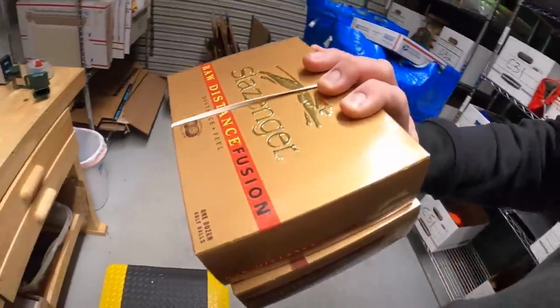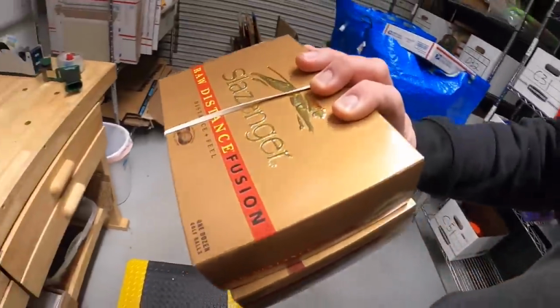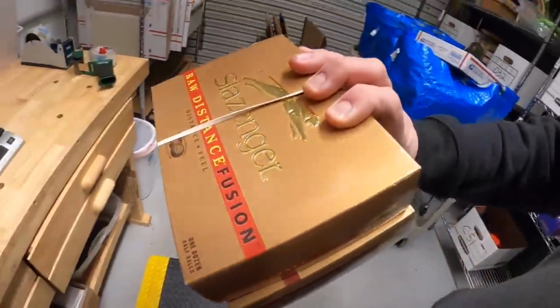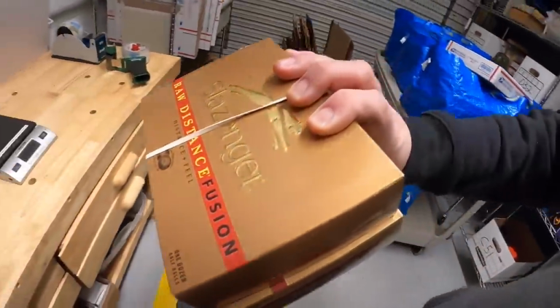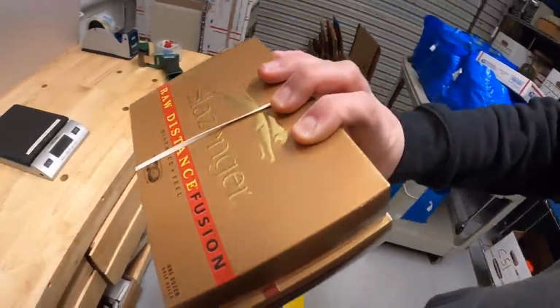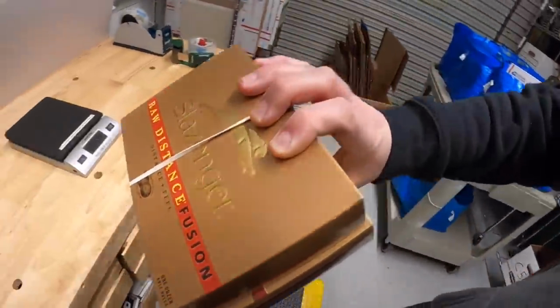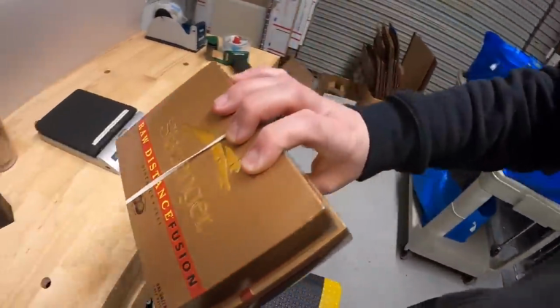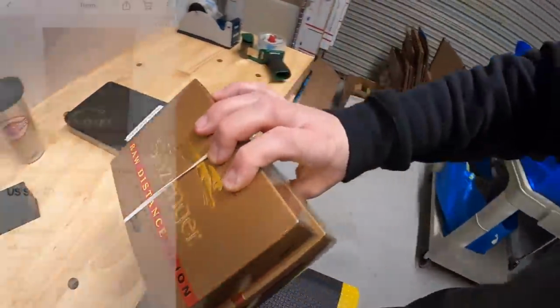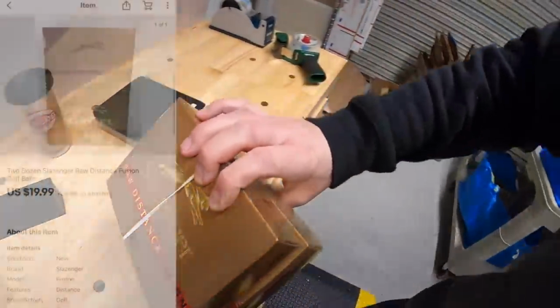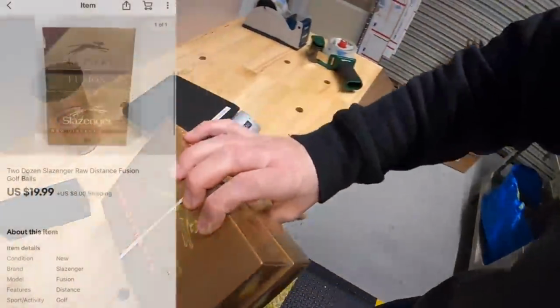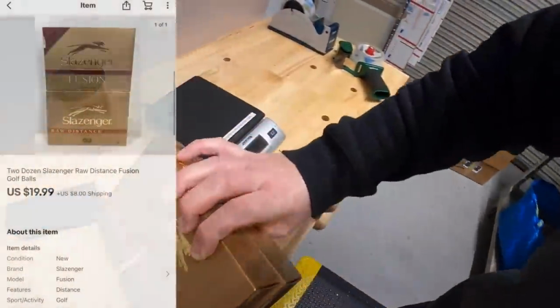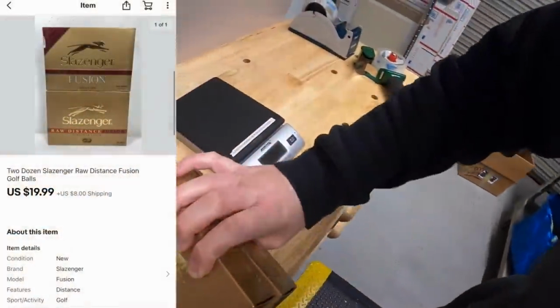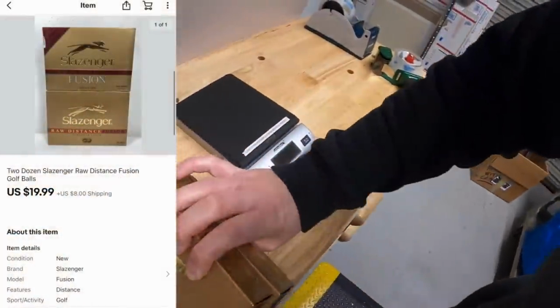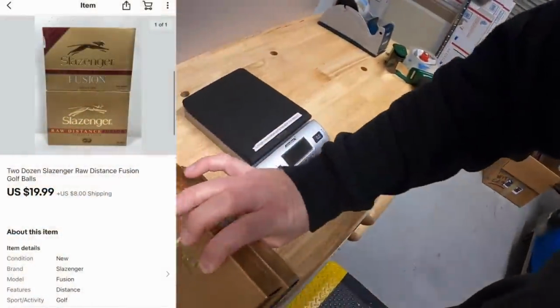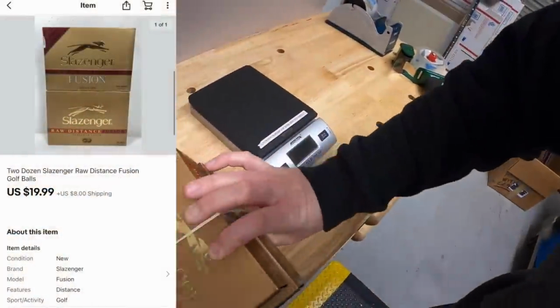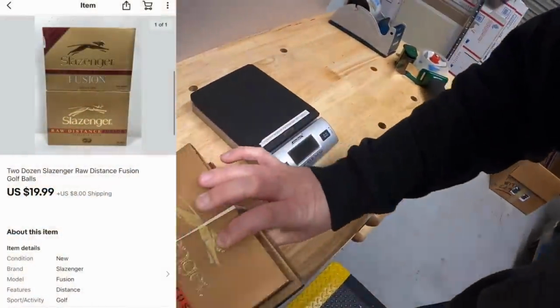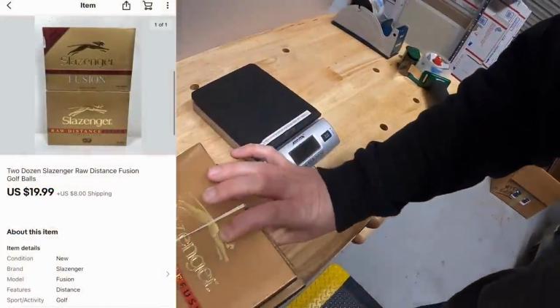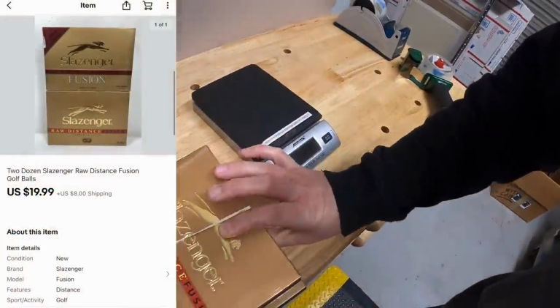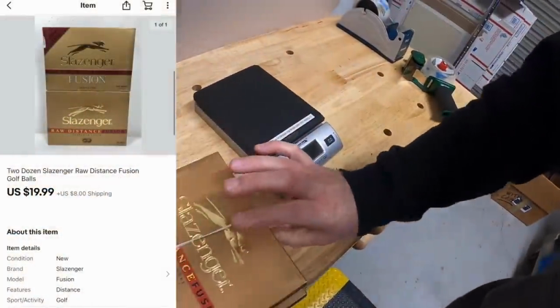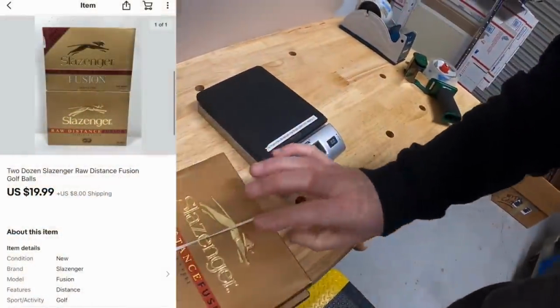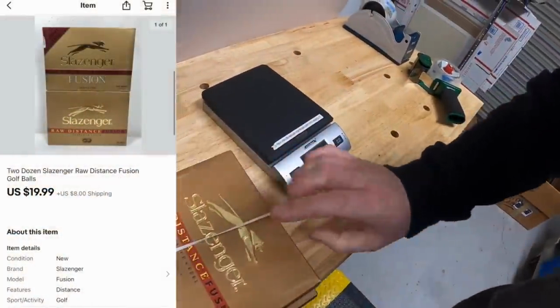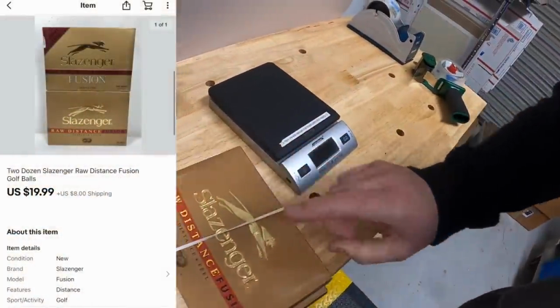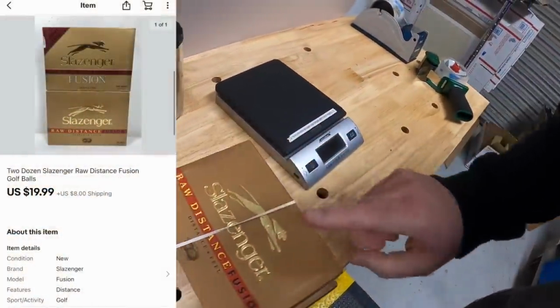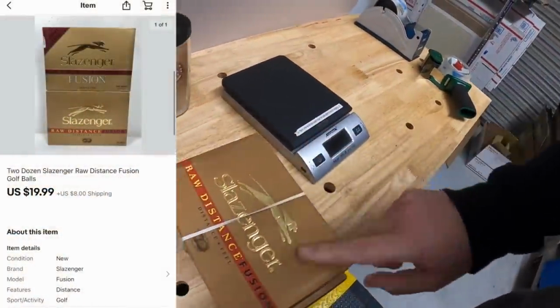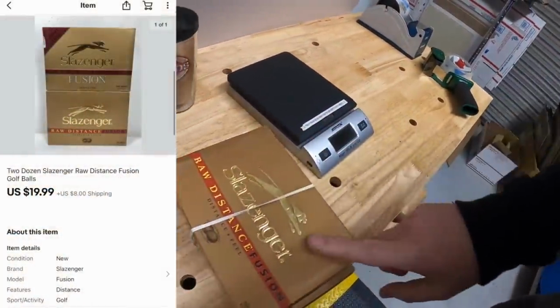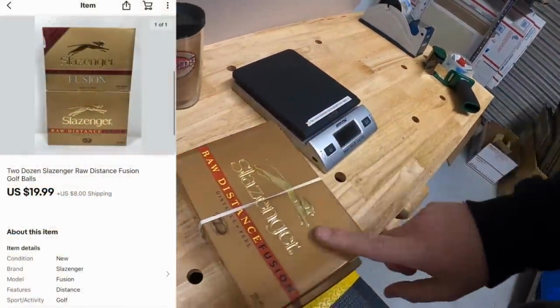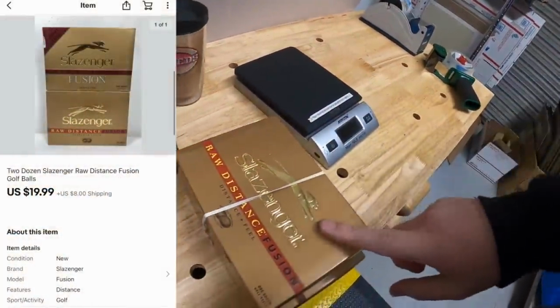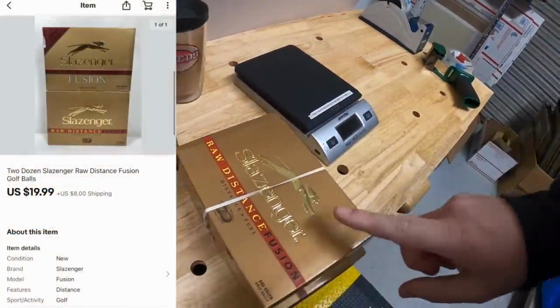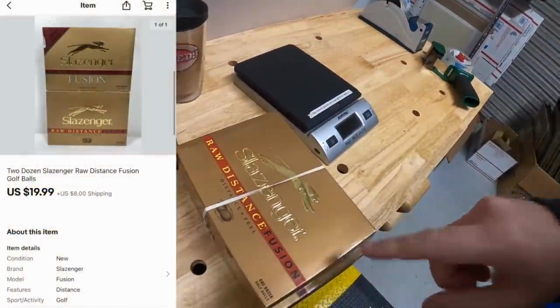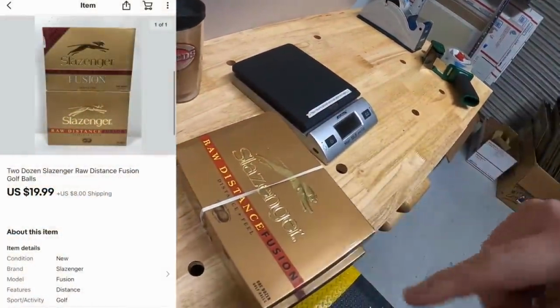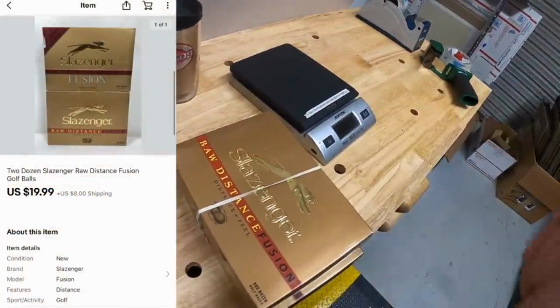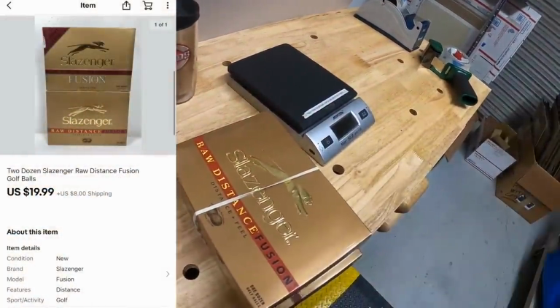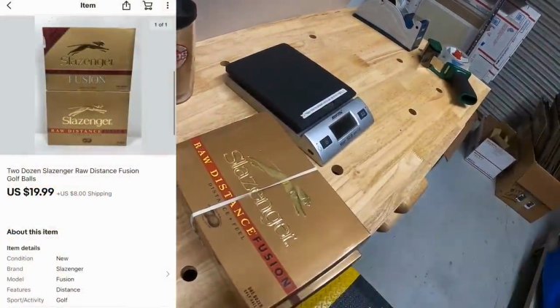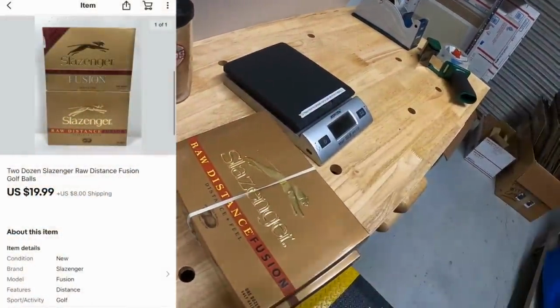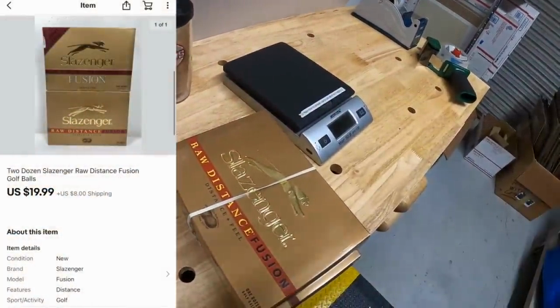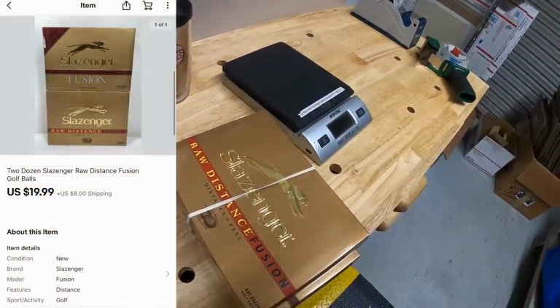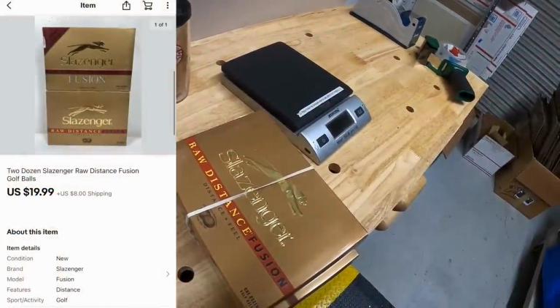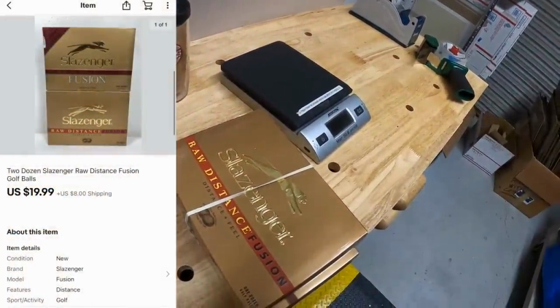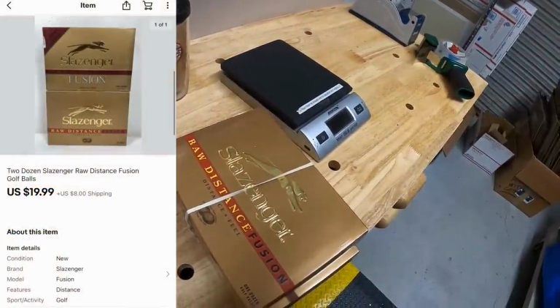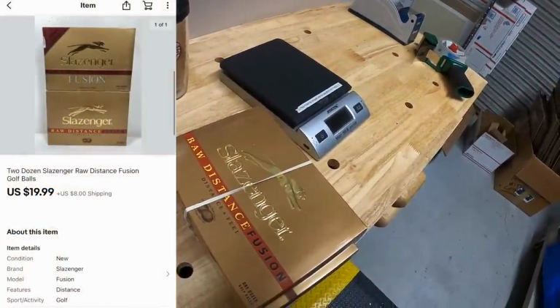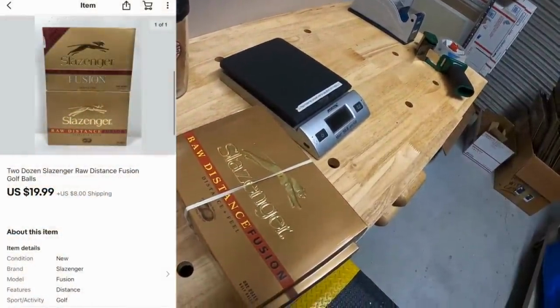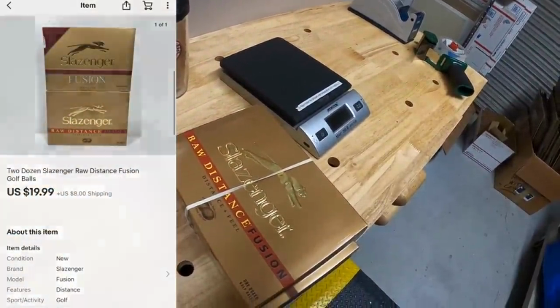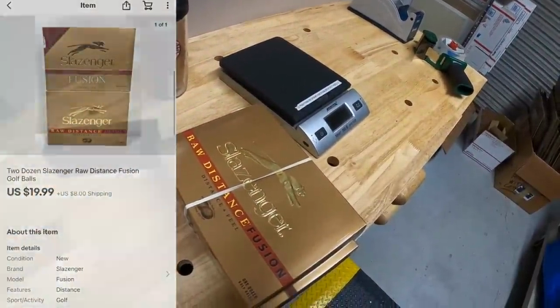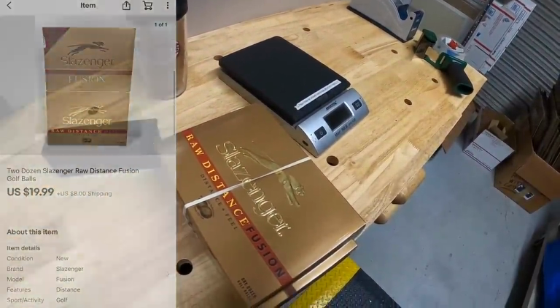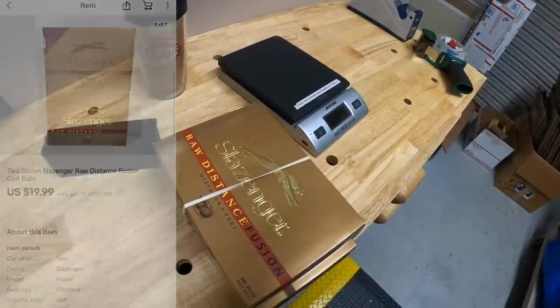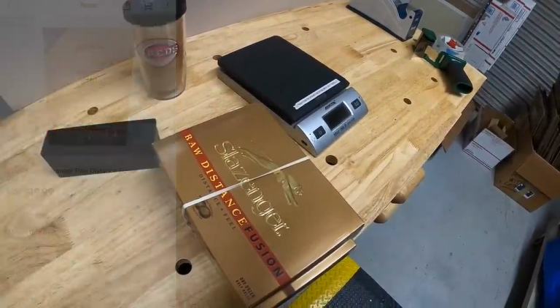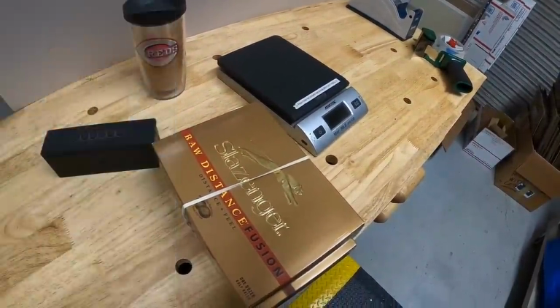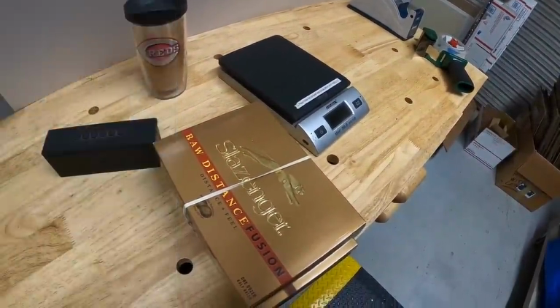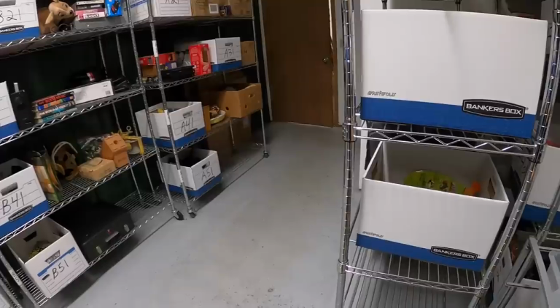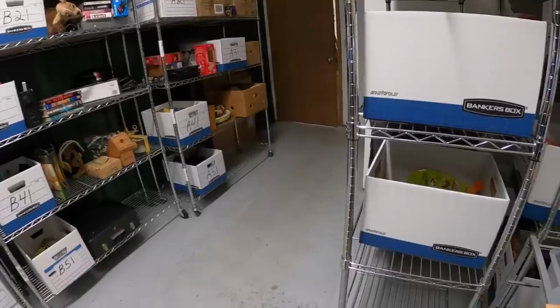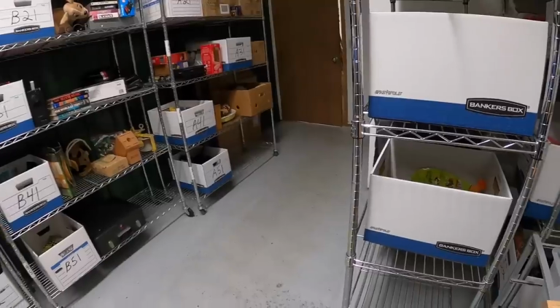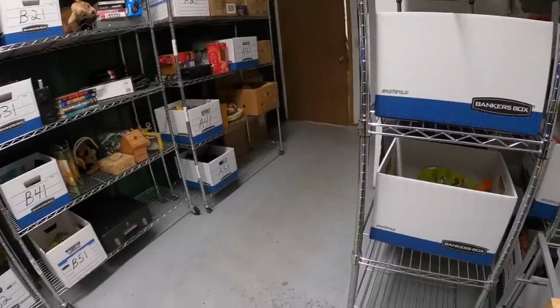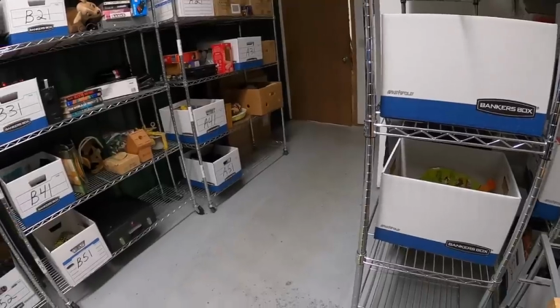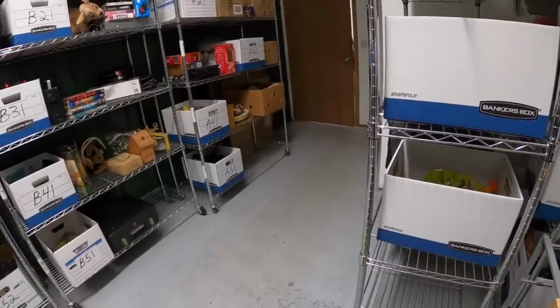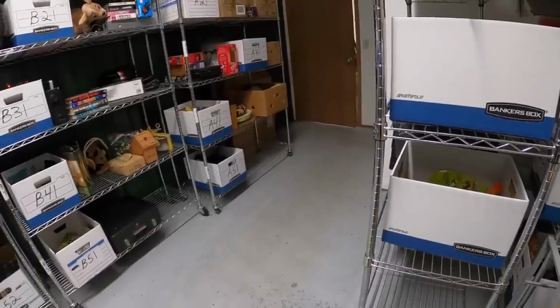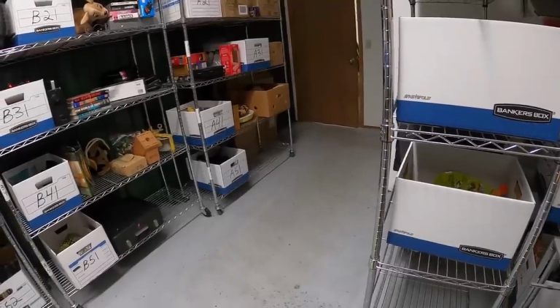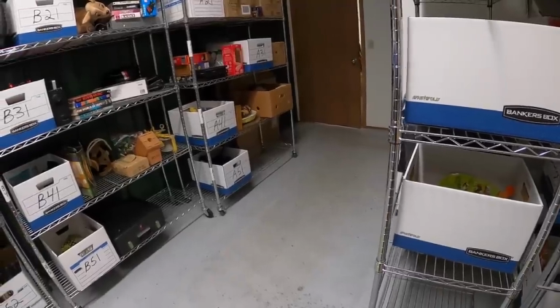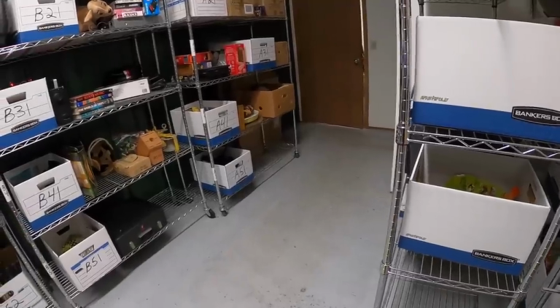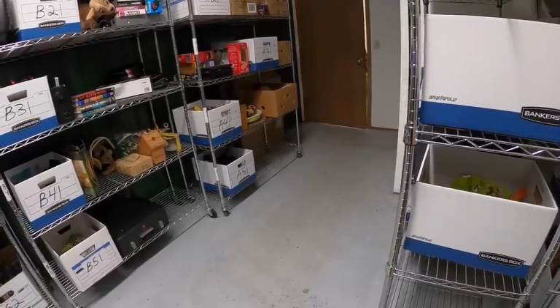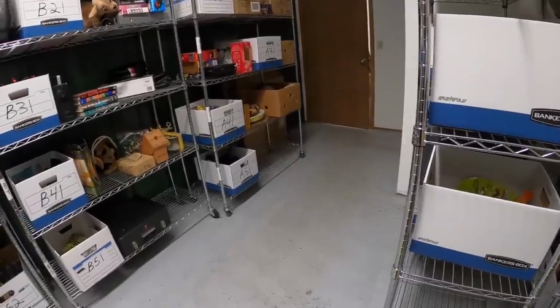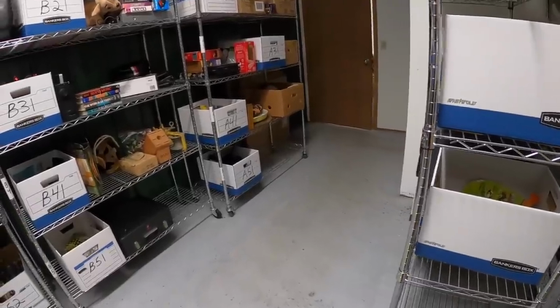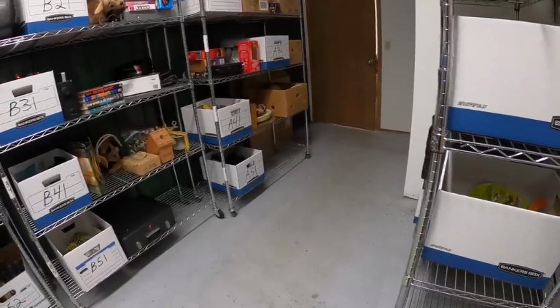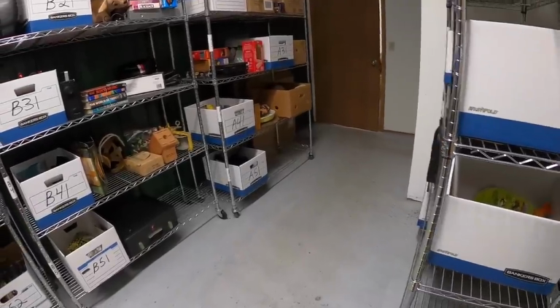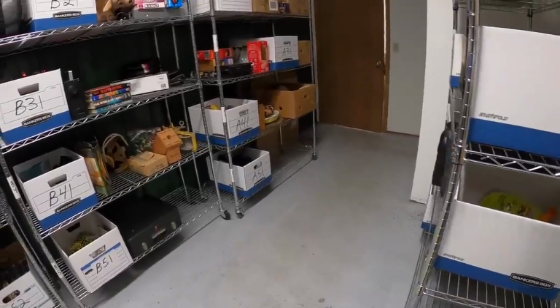Next are some golf balls — two dozen Slazenger Raw Distance. I picked these up from the Piqua resellers. They sold for $19.99 plus shipping.